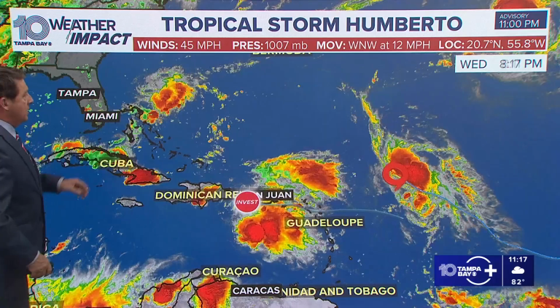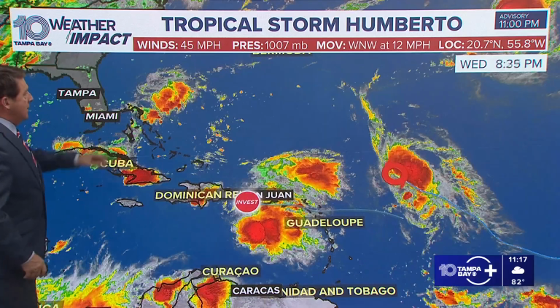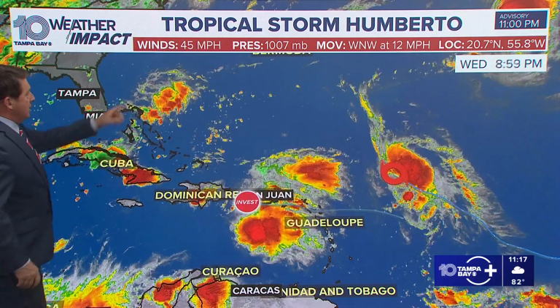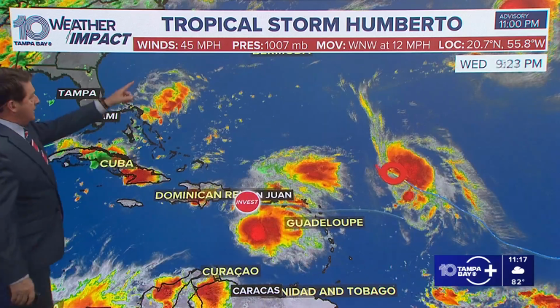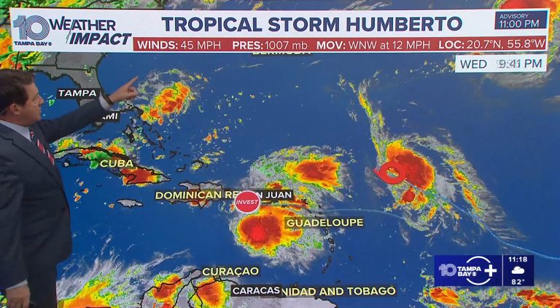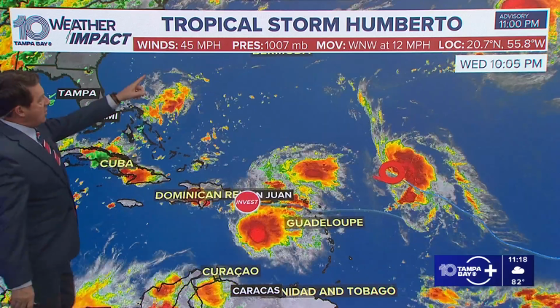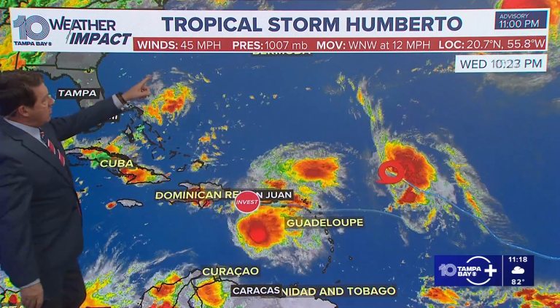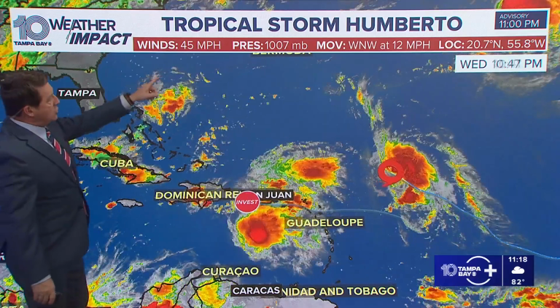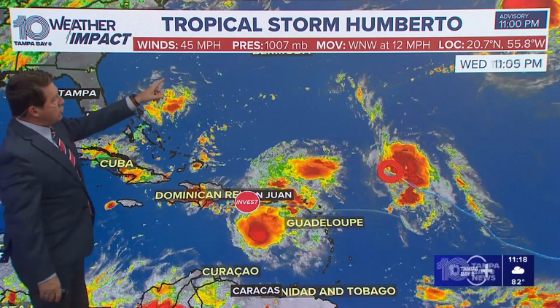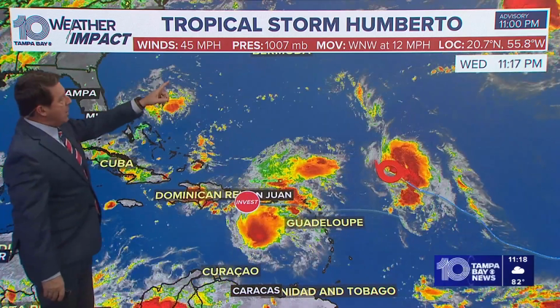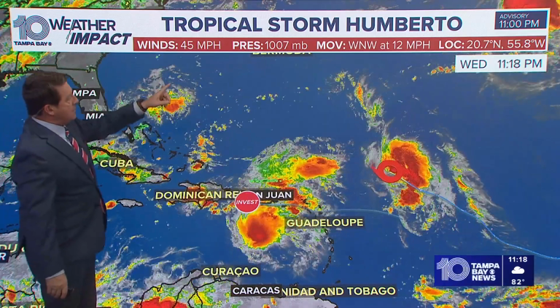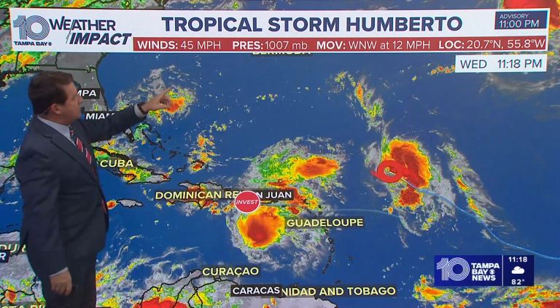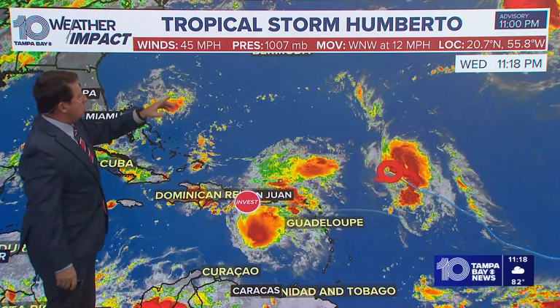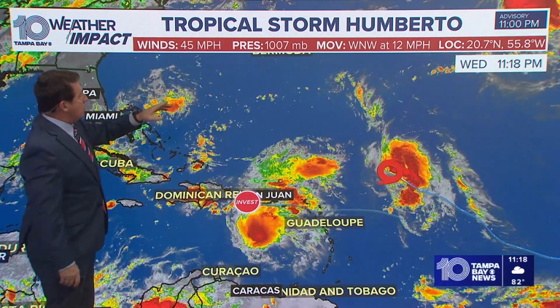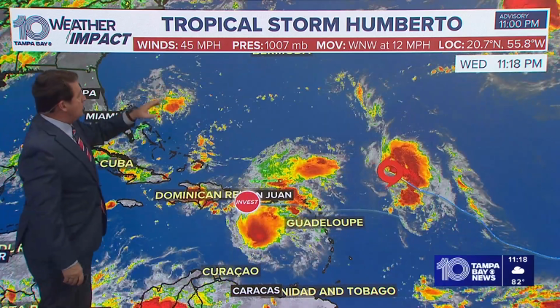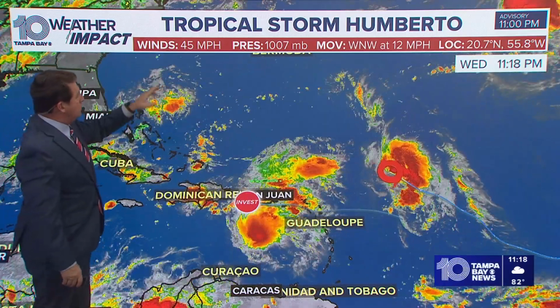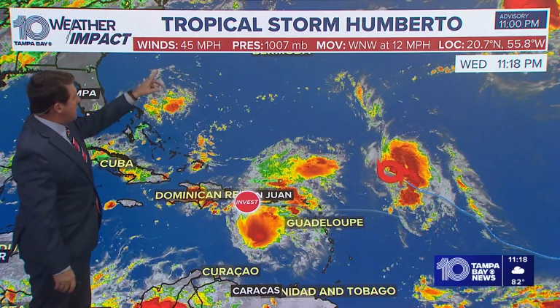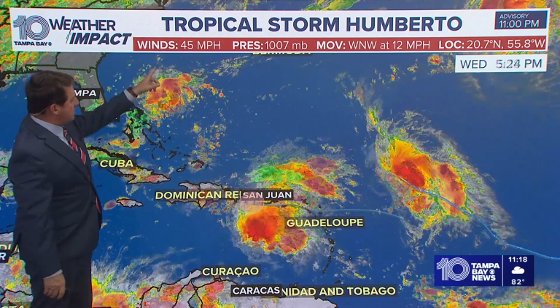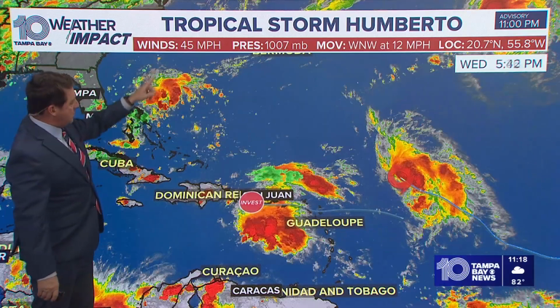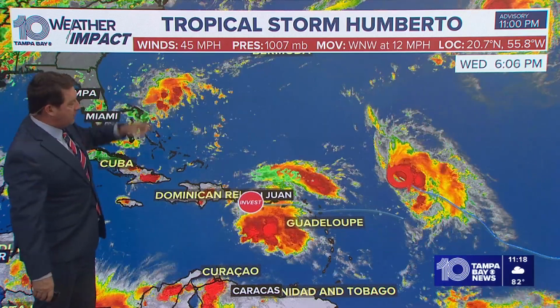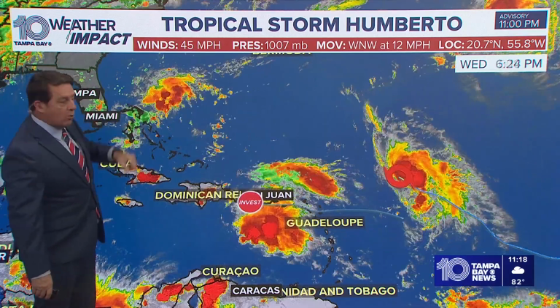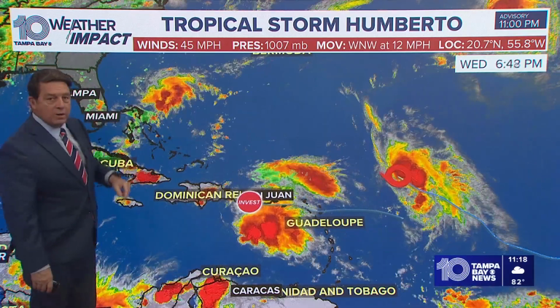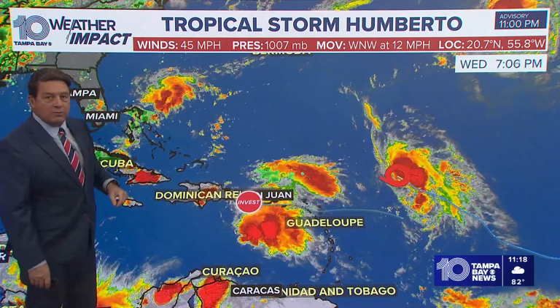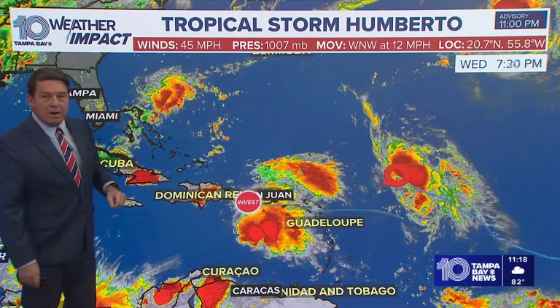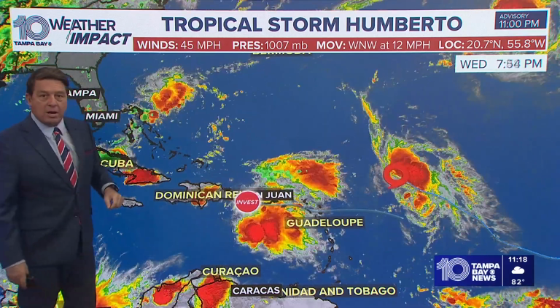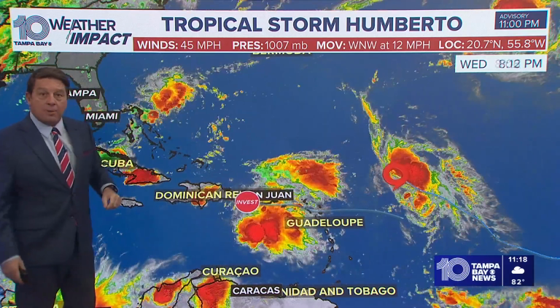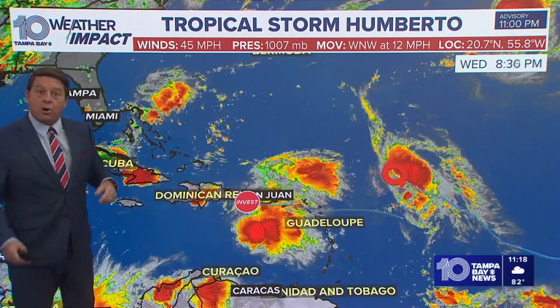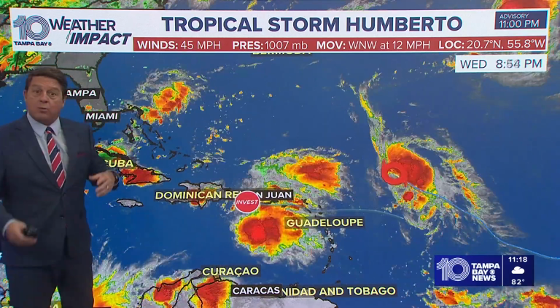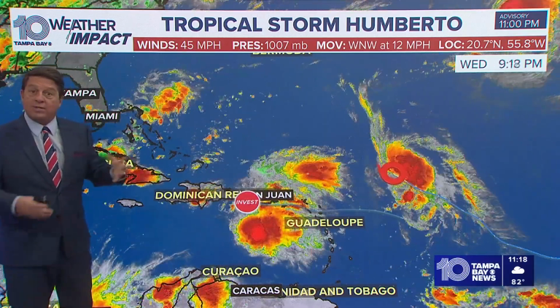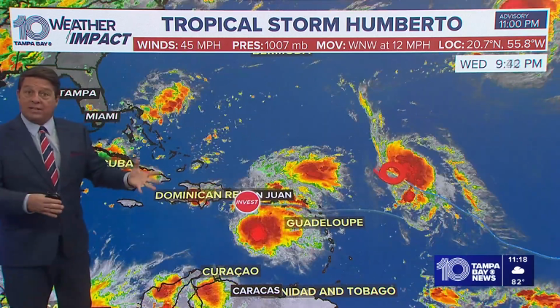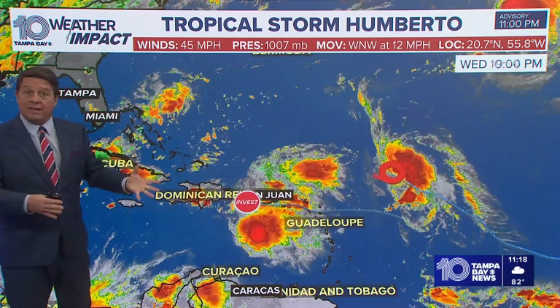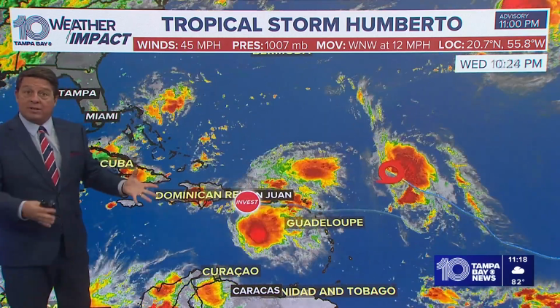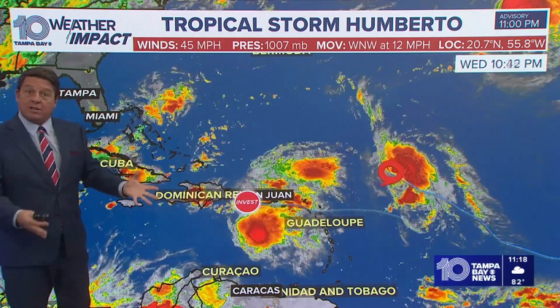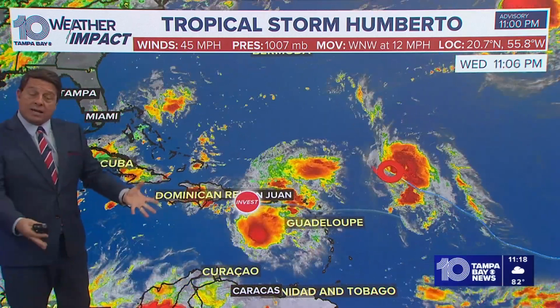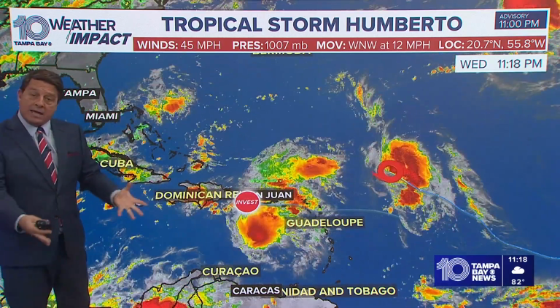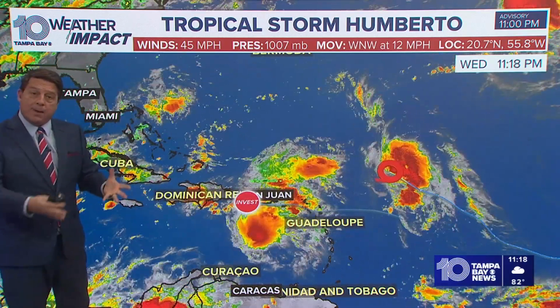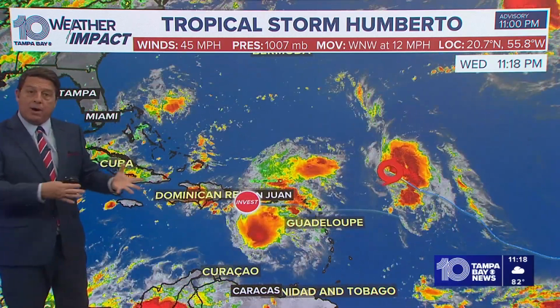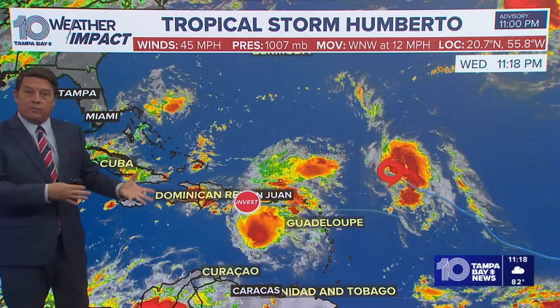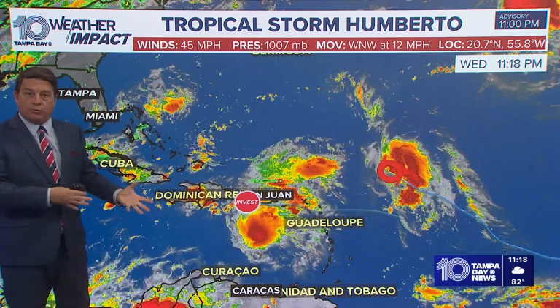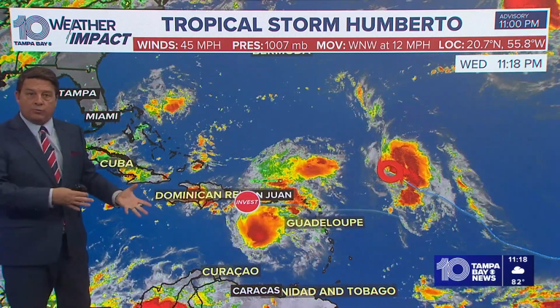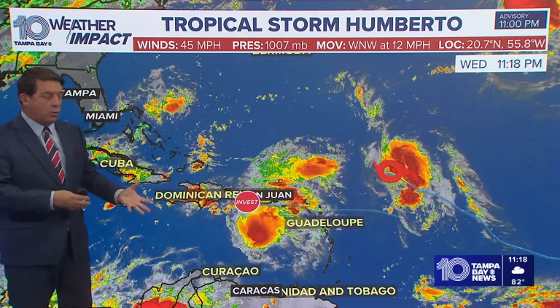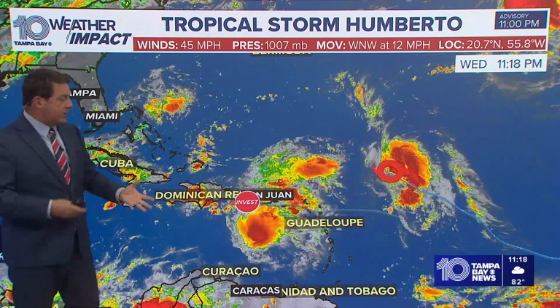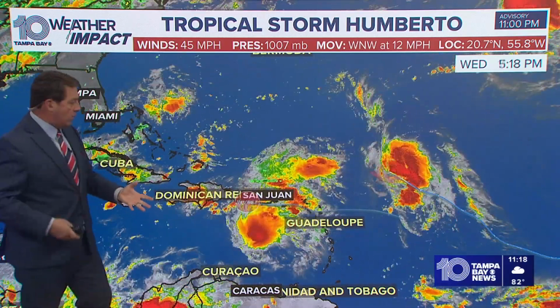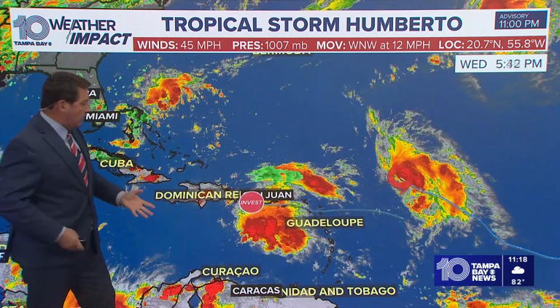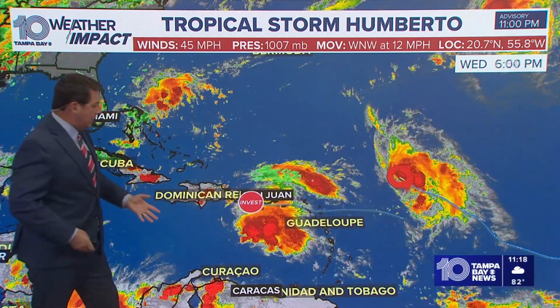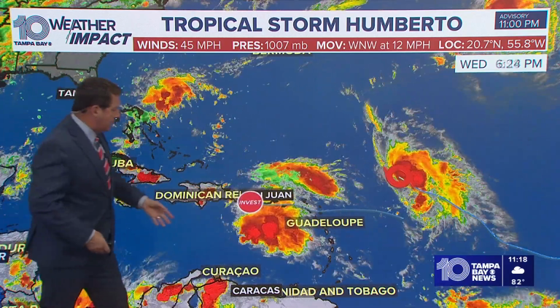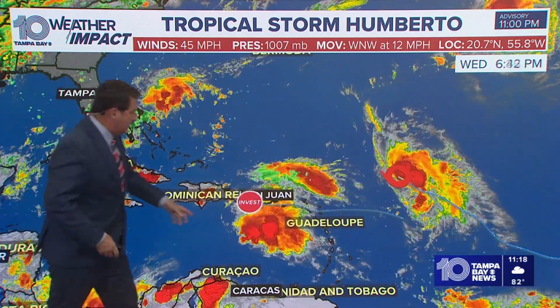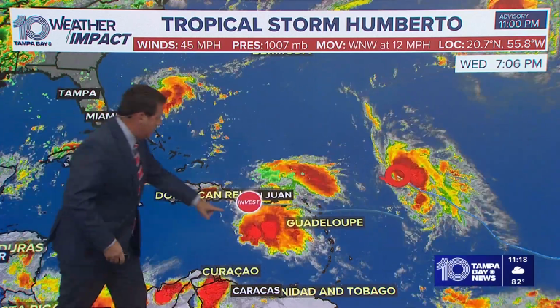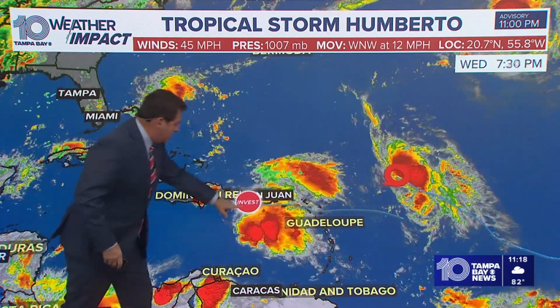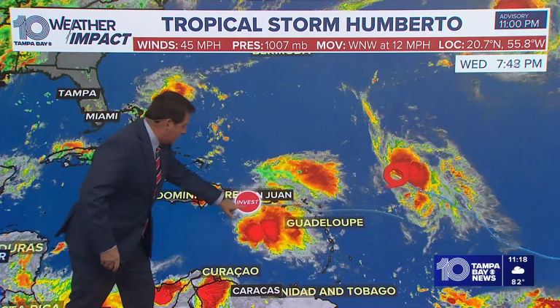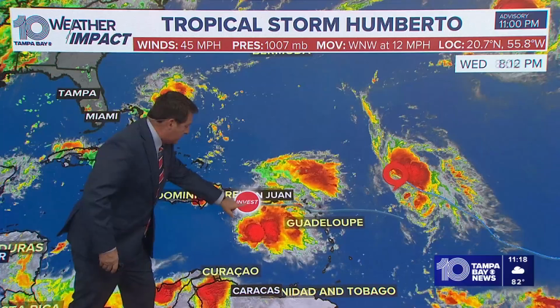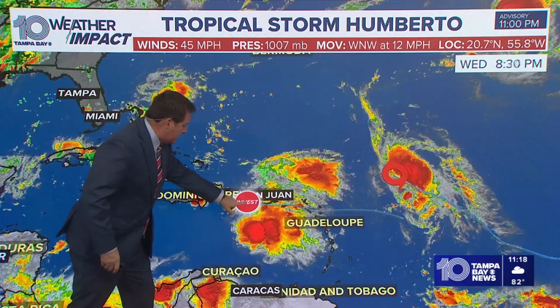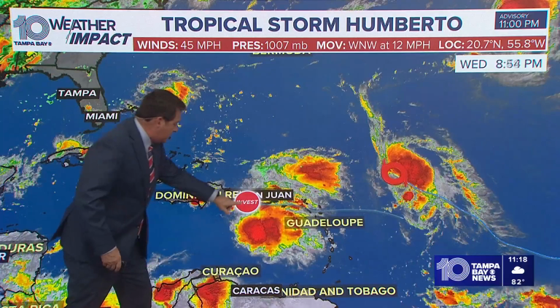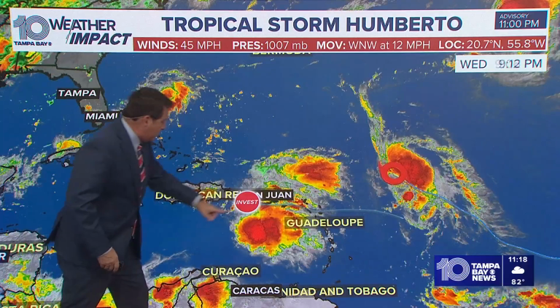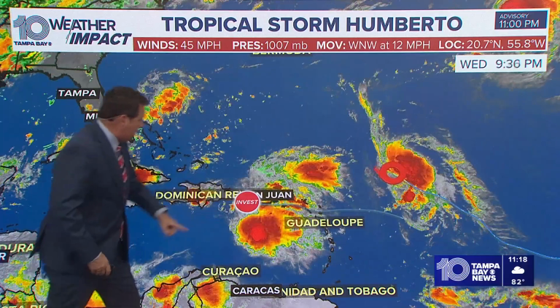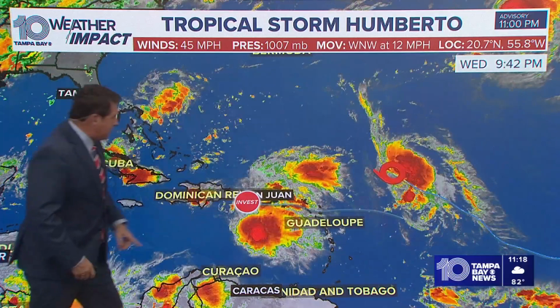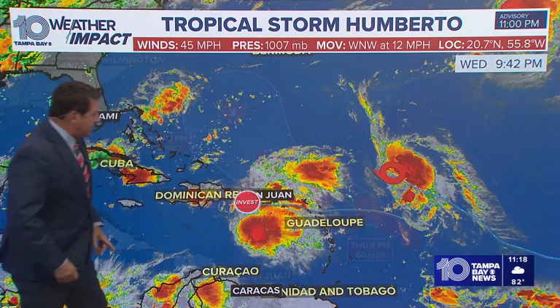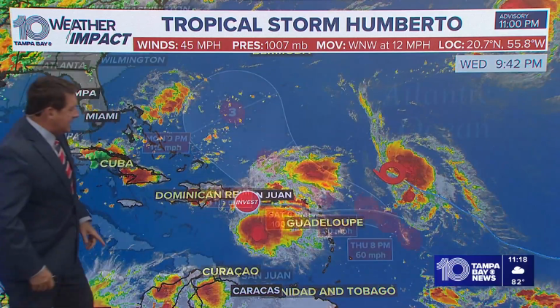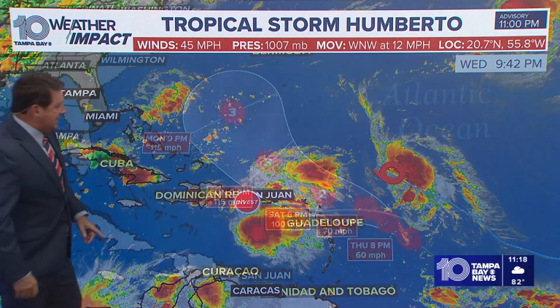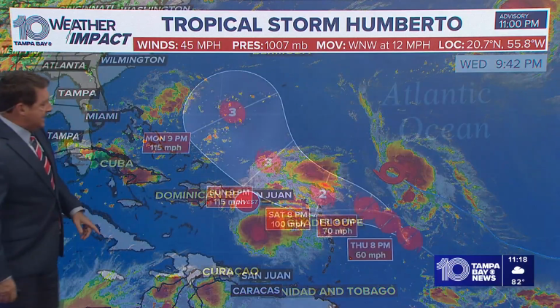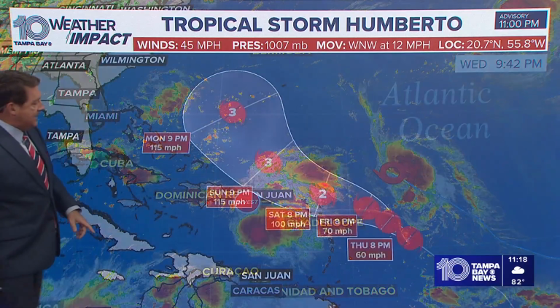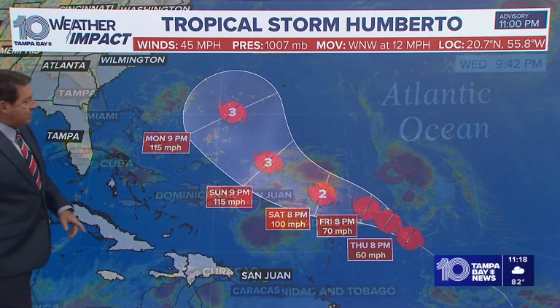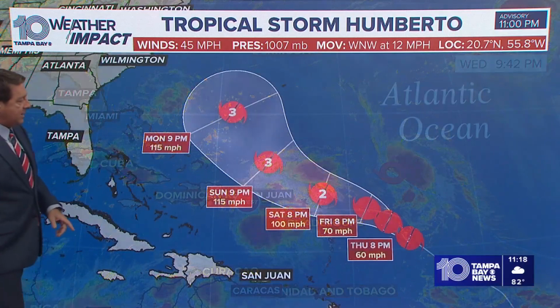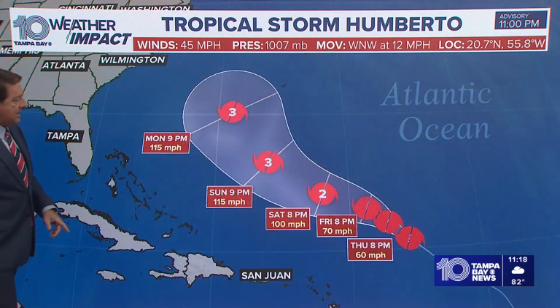Let's start with Tropical Storm Humberto — 45 mile per hour winds at the 11 o'clock update, up from 40 earlier. You can see where it is right now.